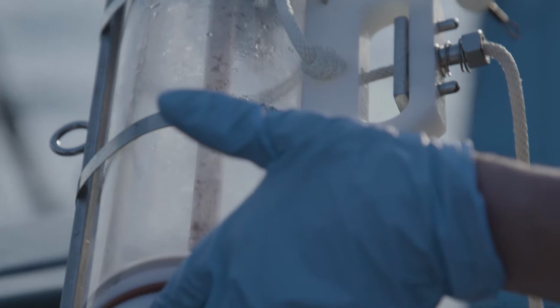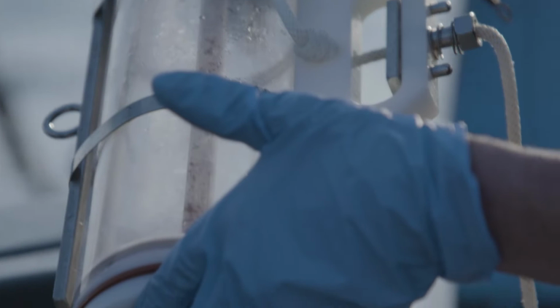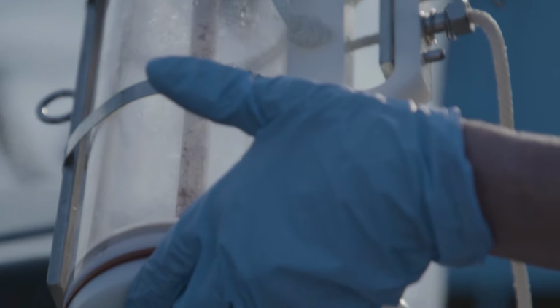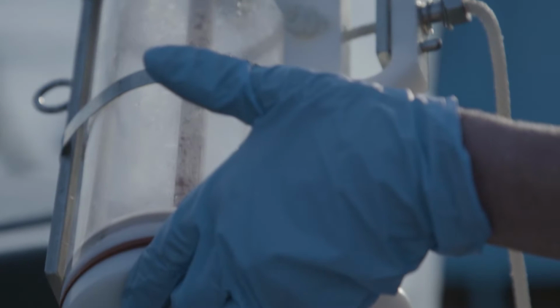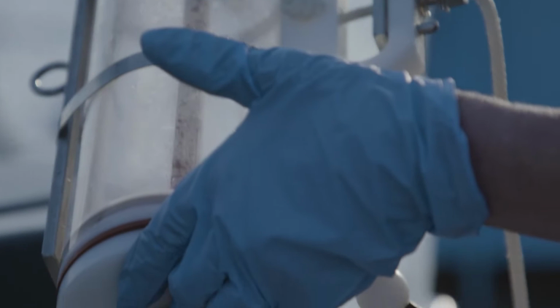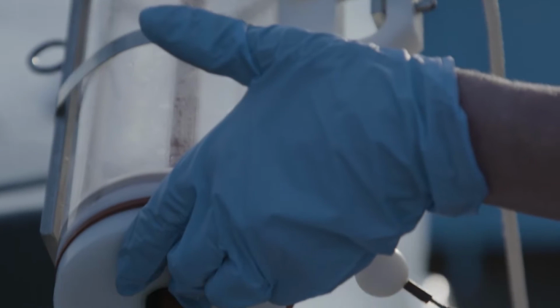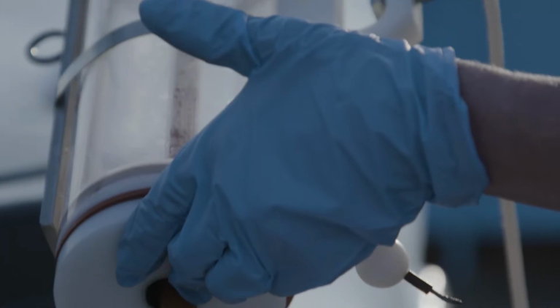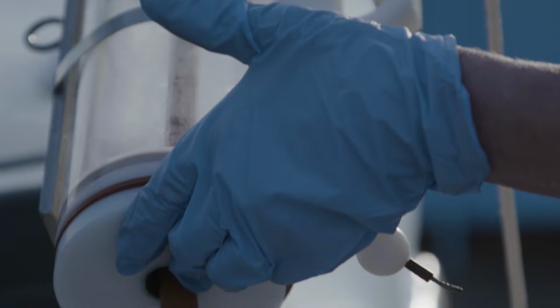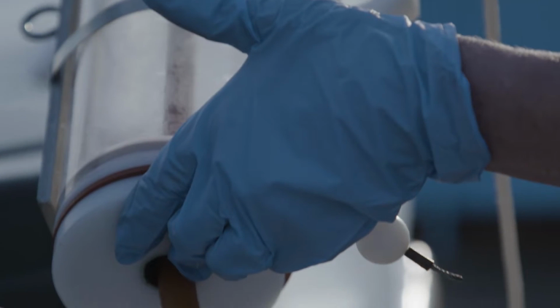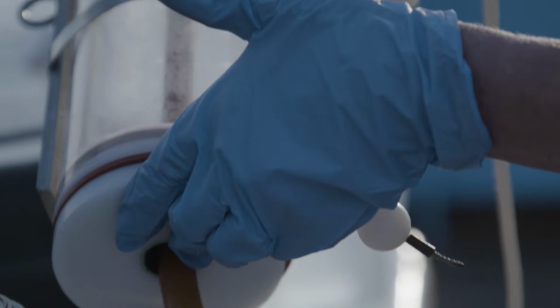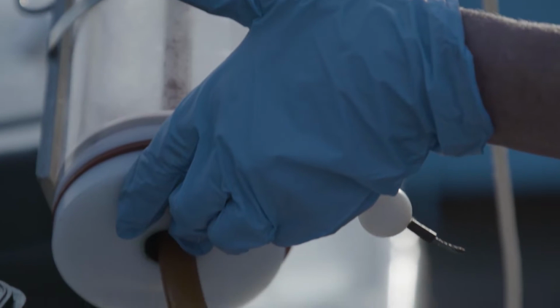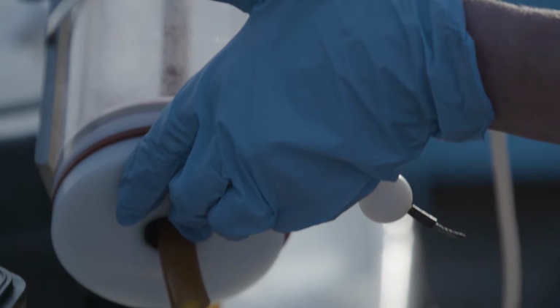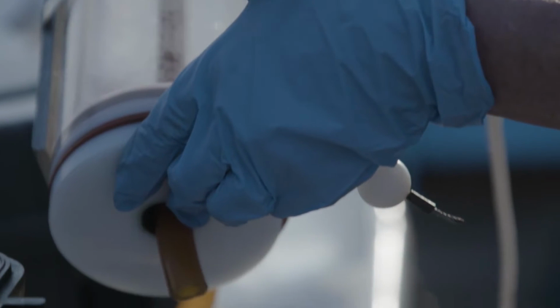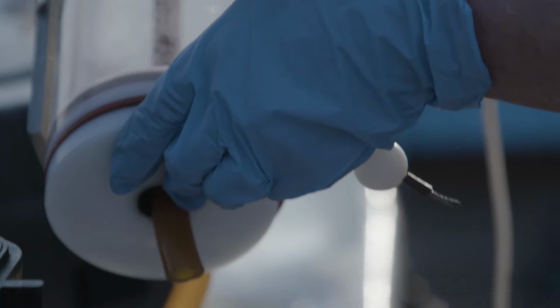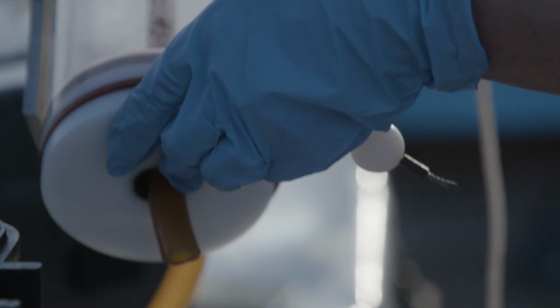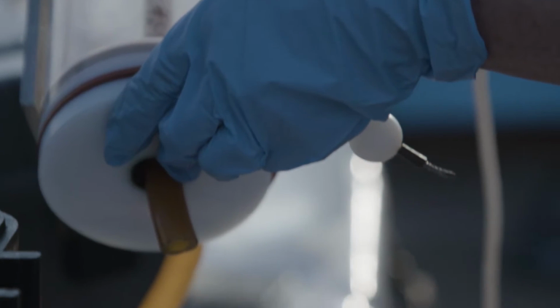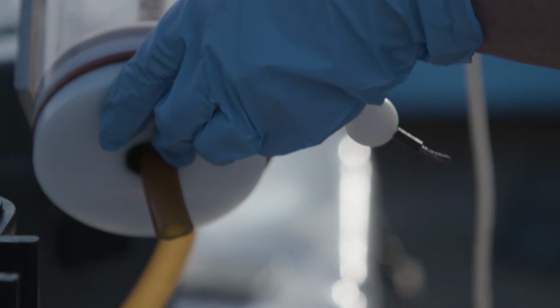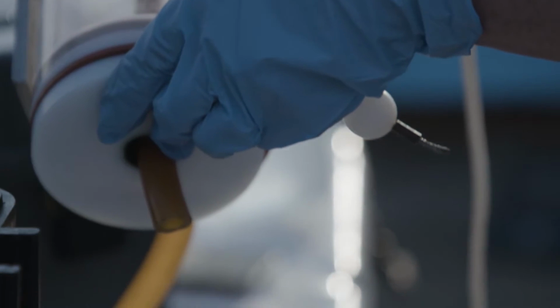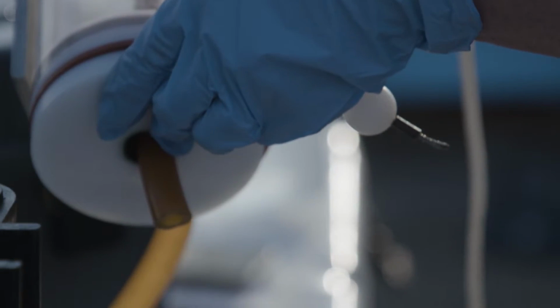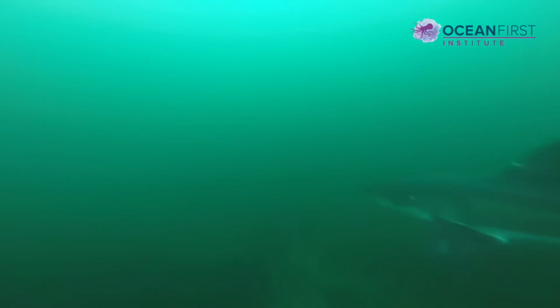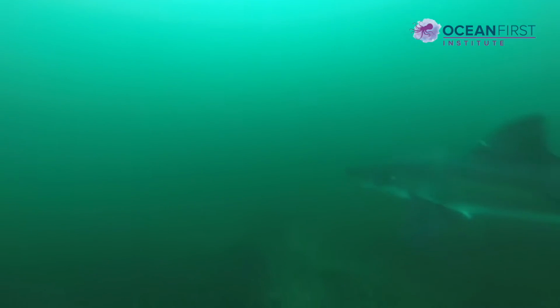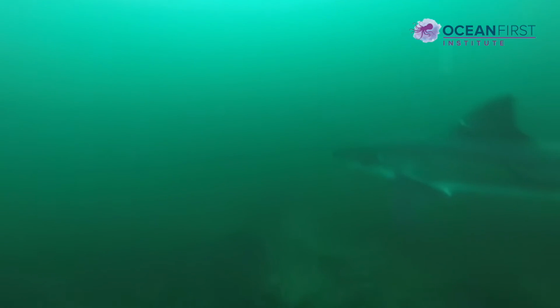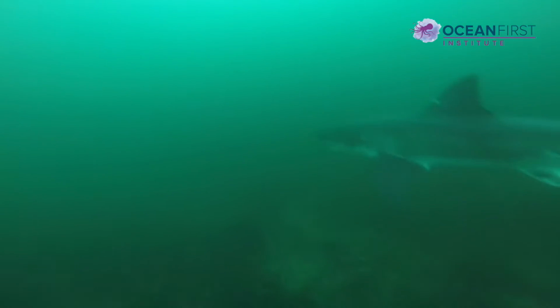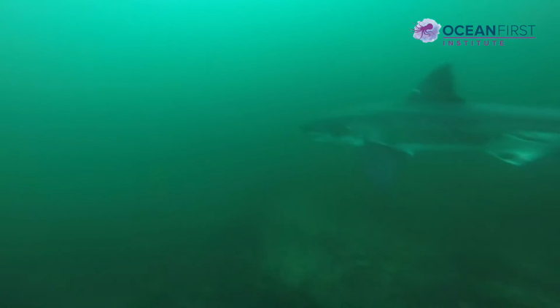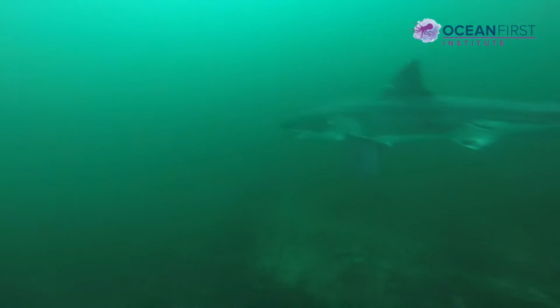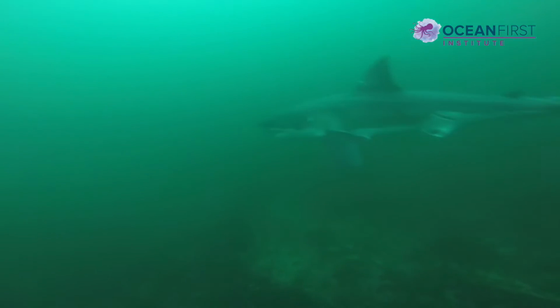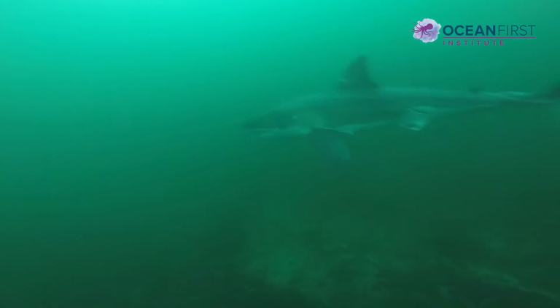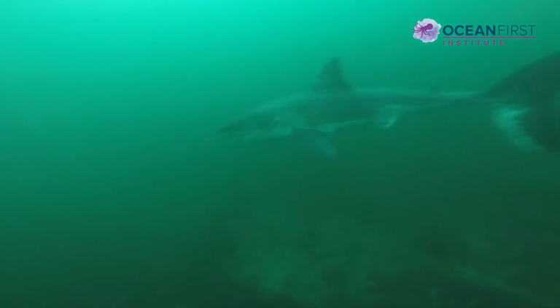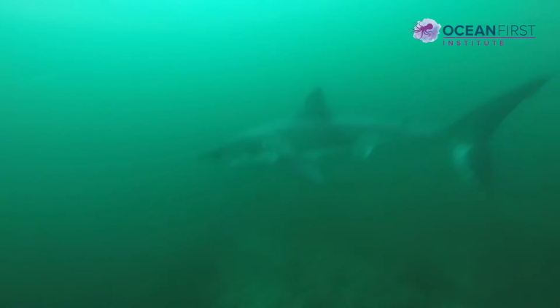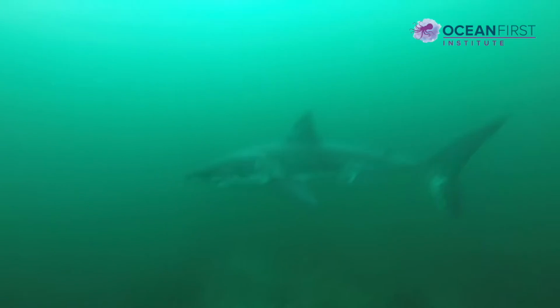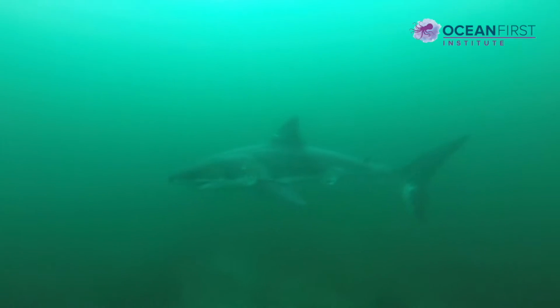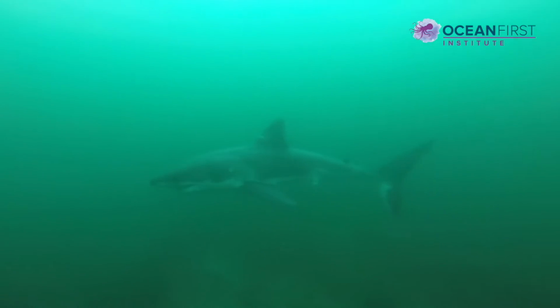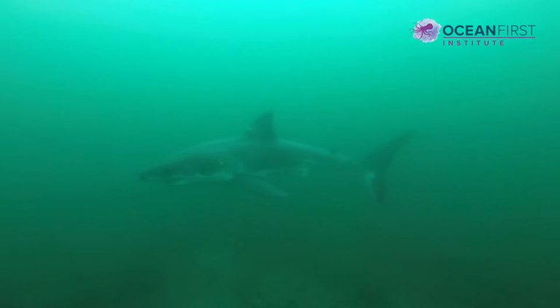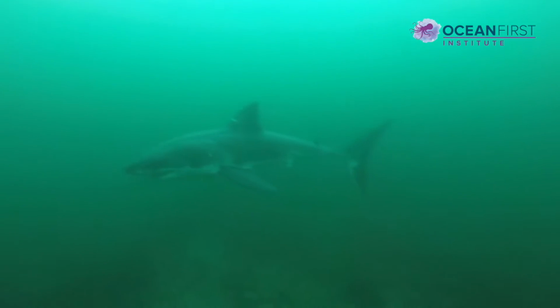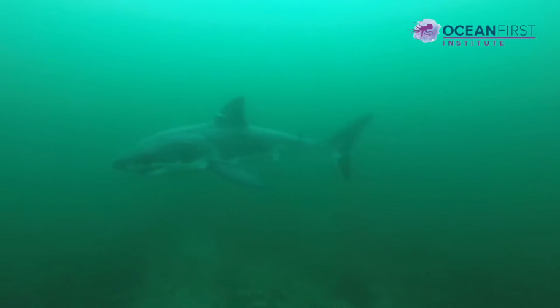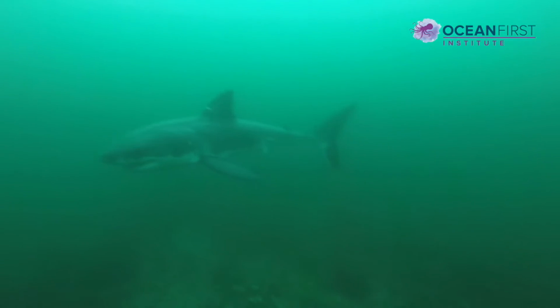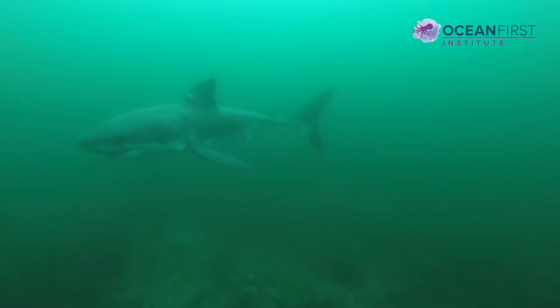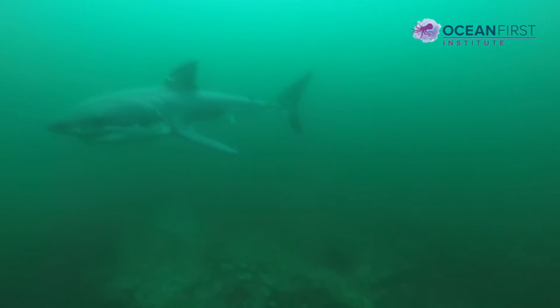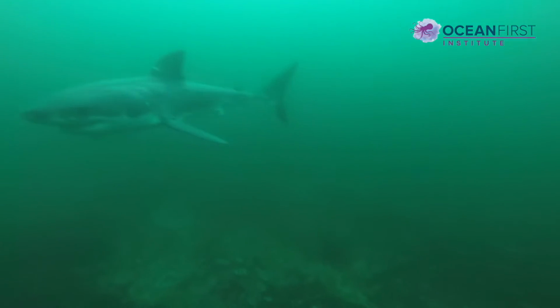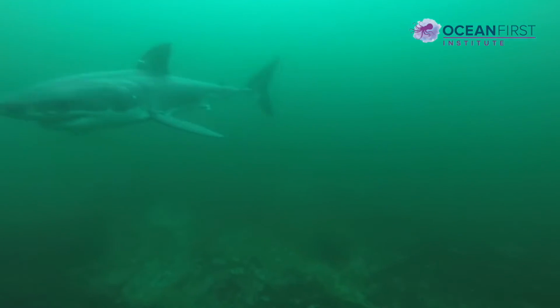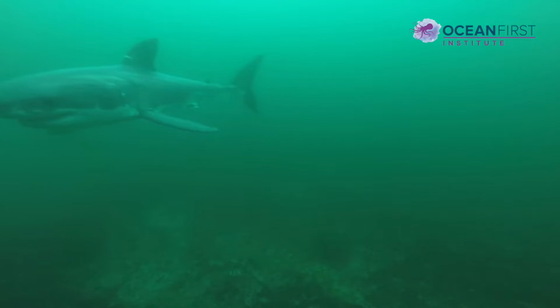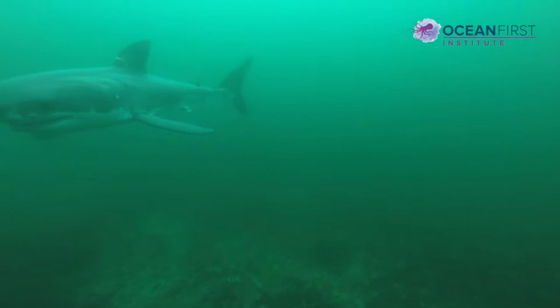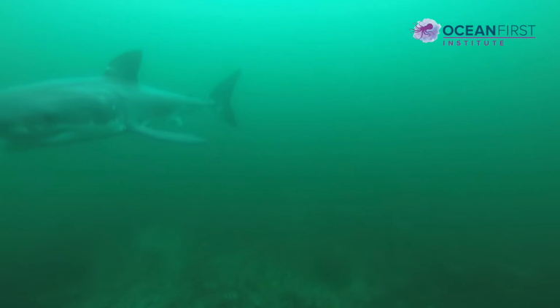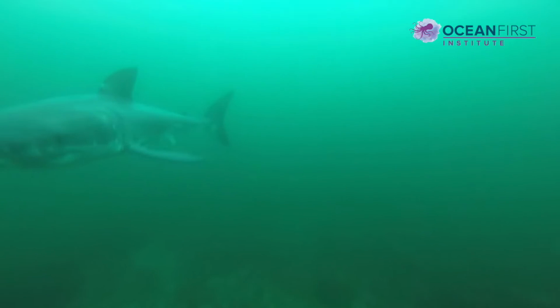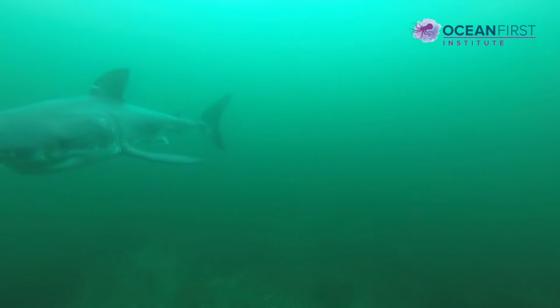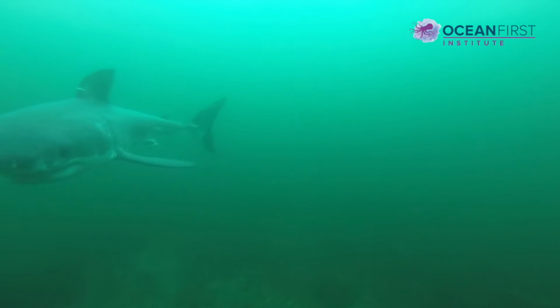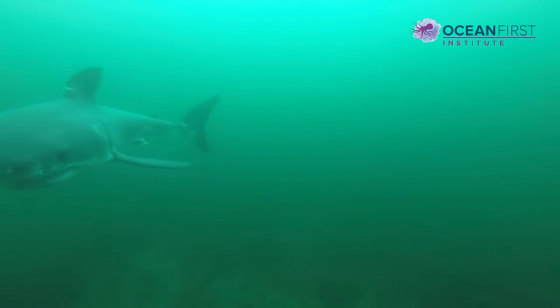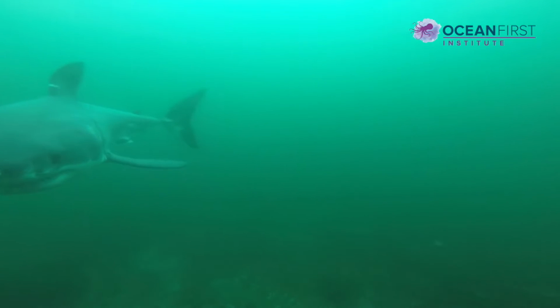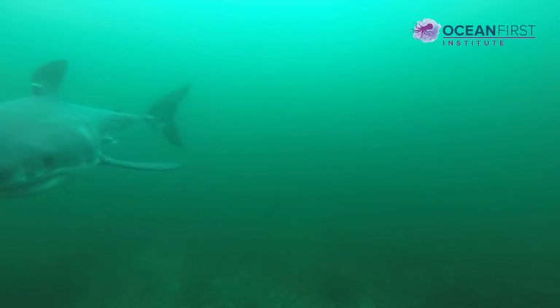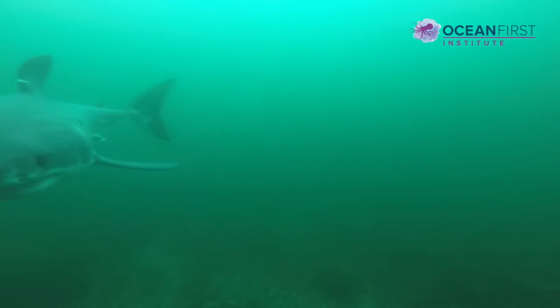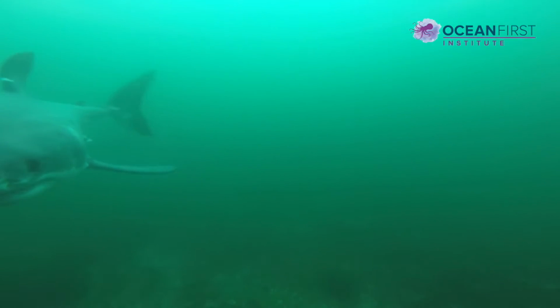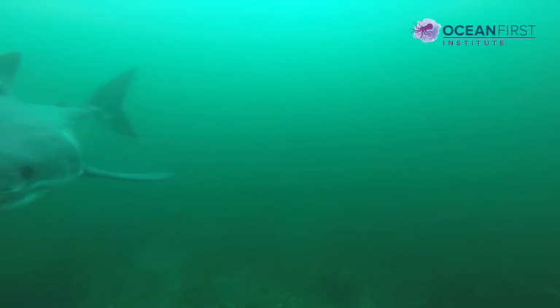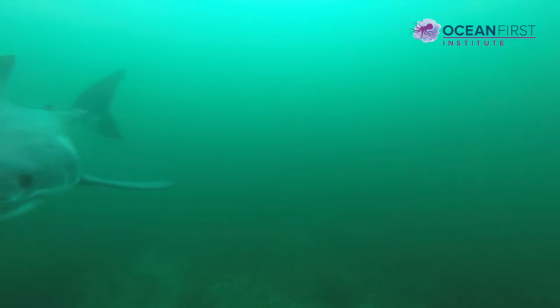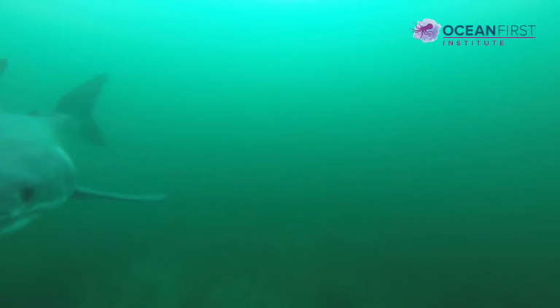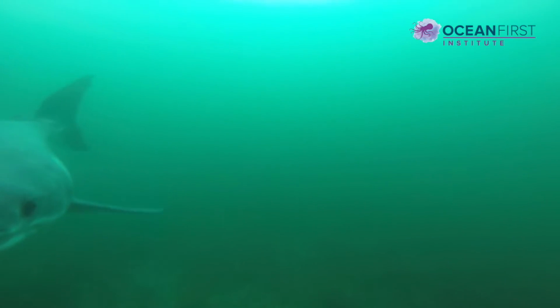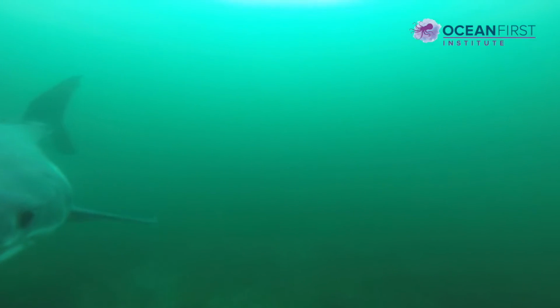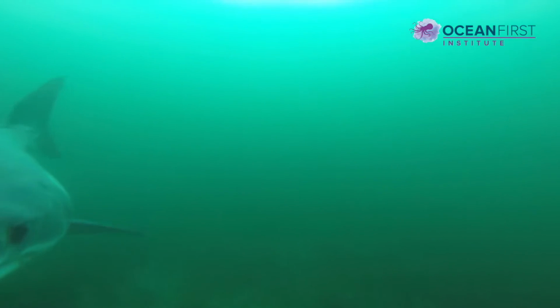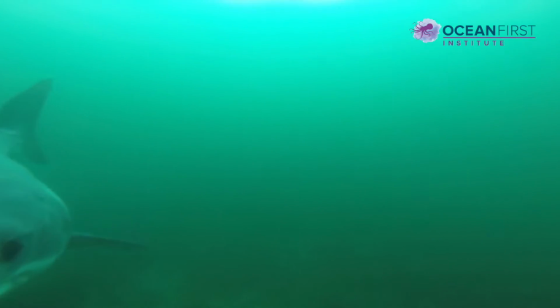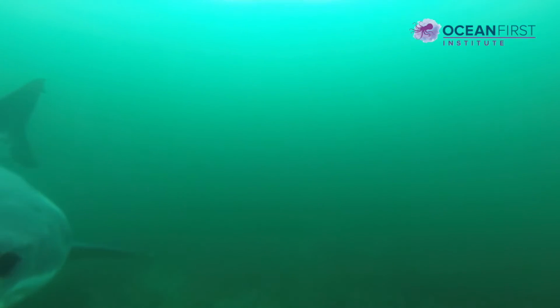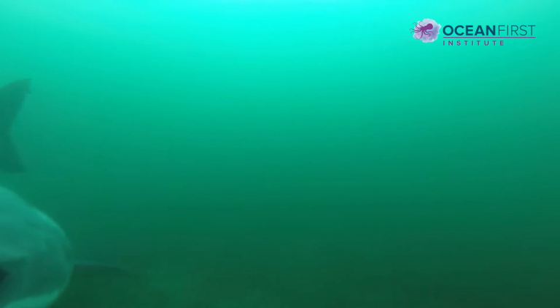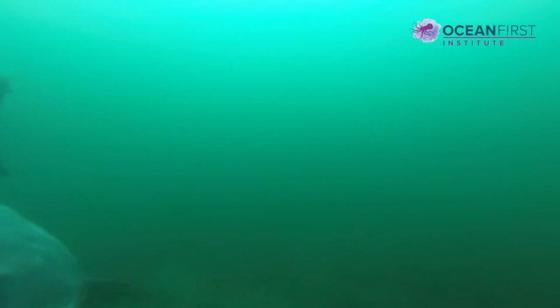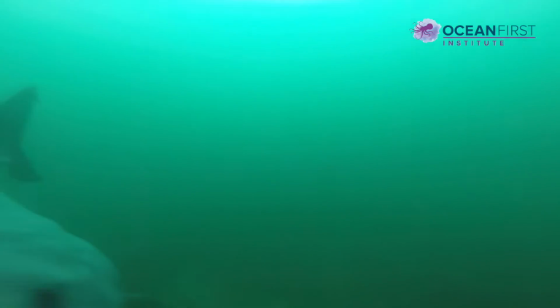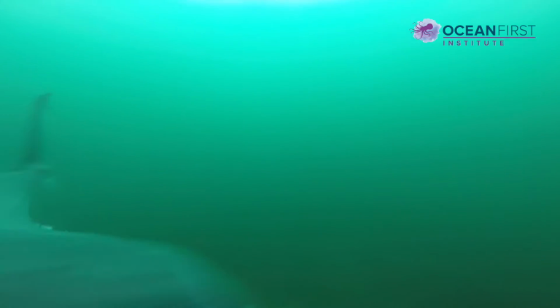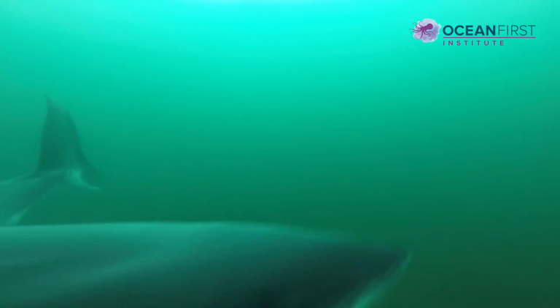So this is a non-invasive technique that we're using to be able to say yes or no, we have the presence of white sharks in this area.